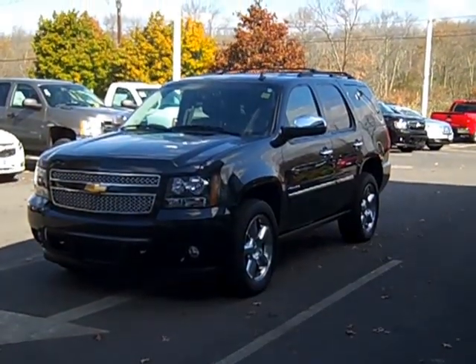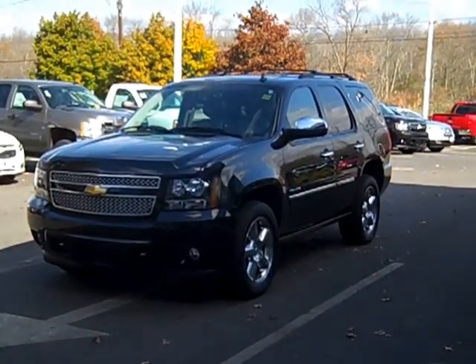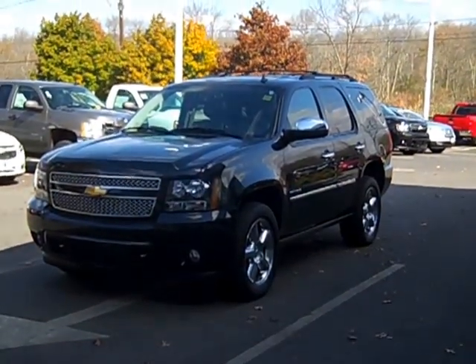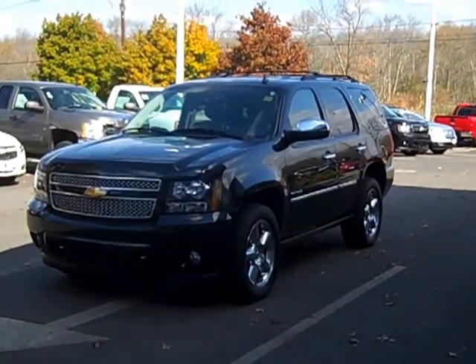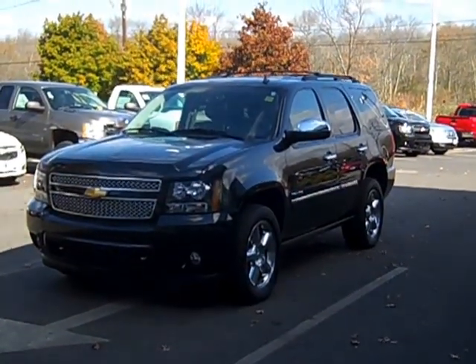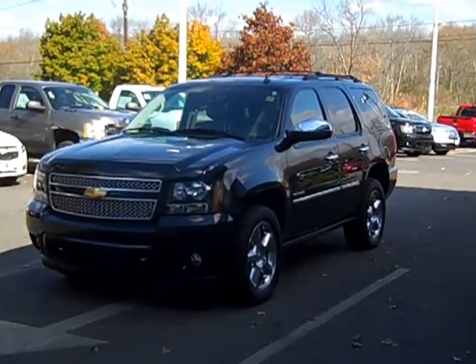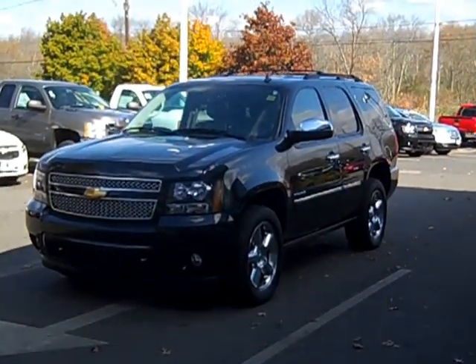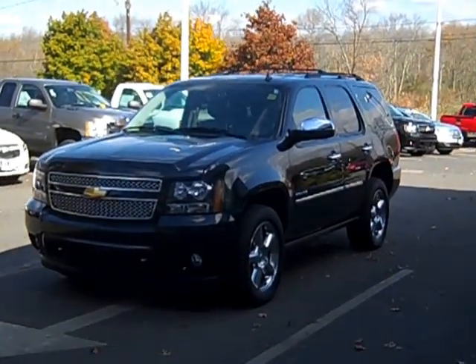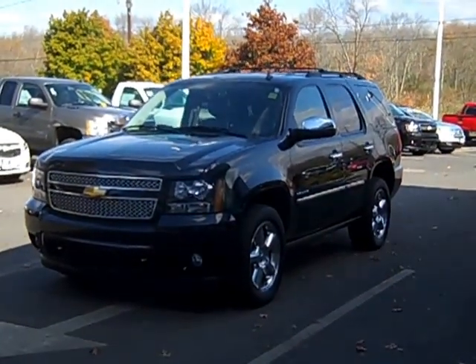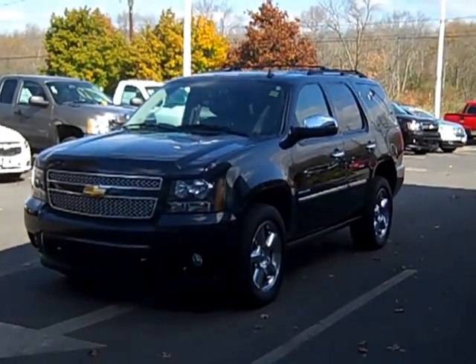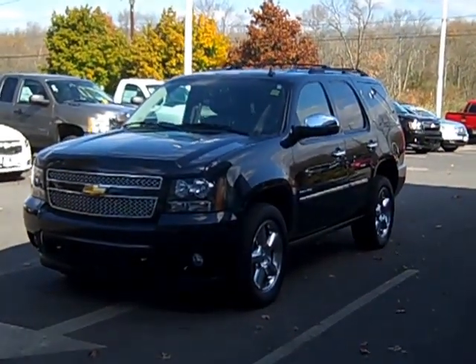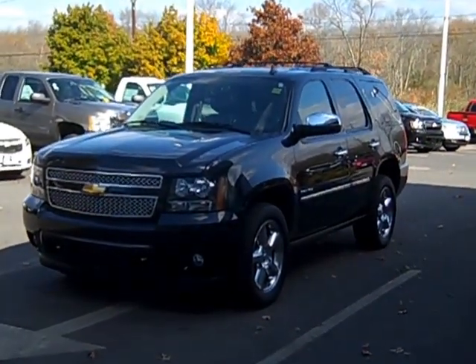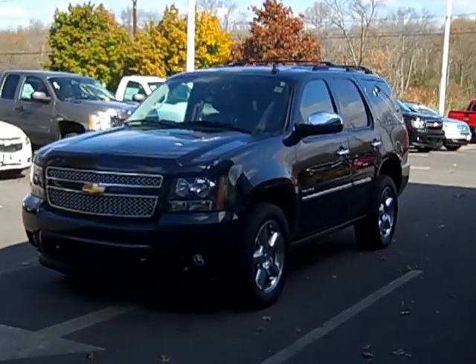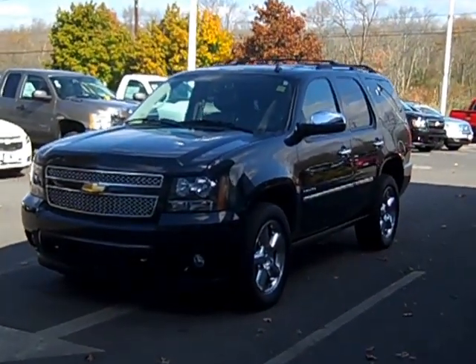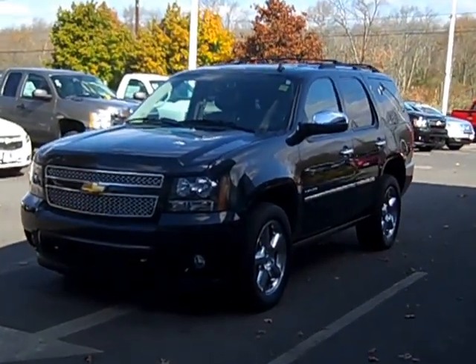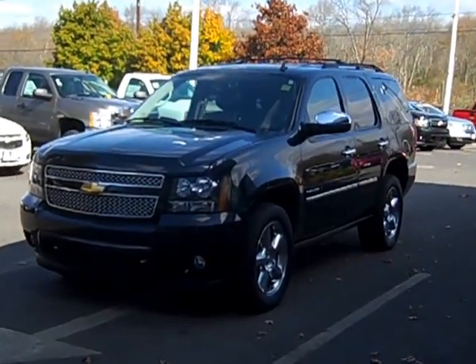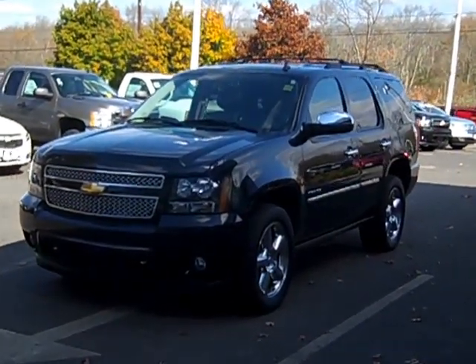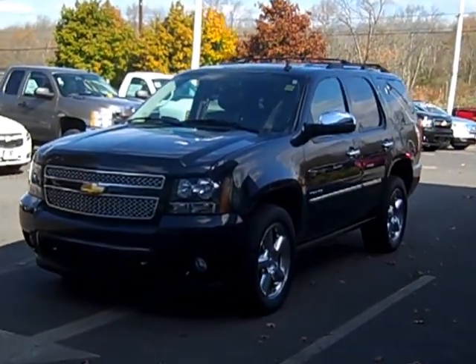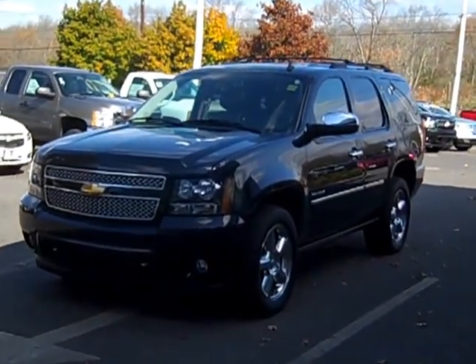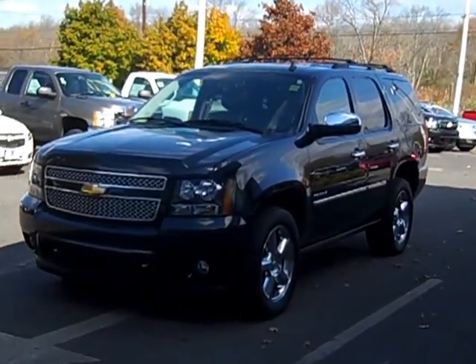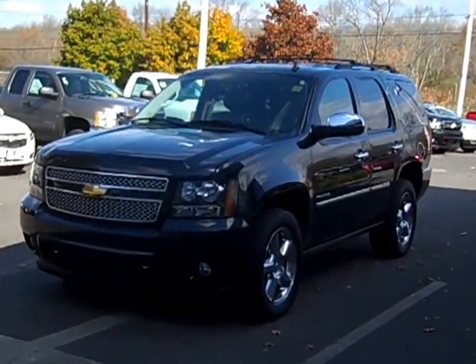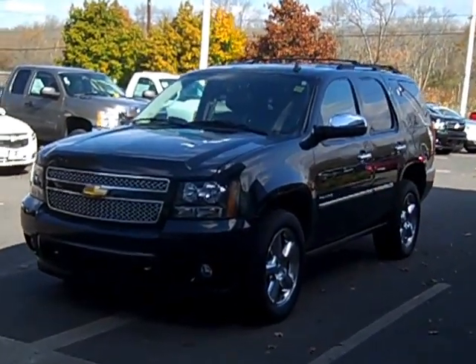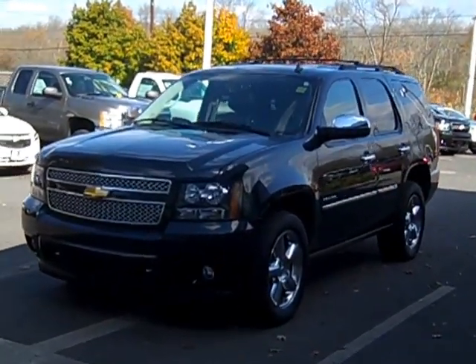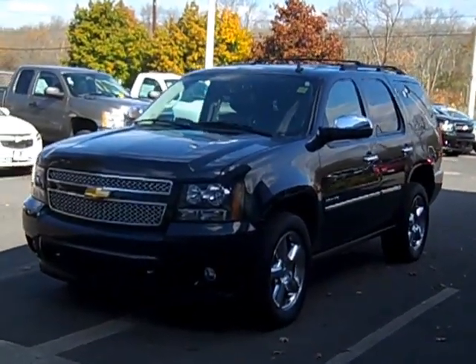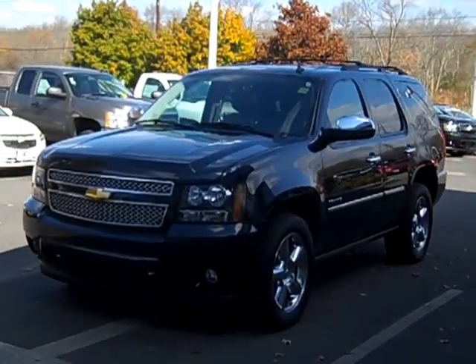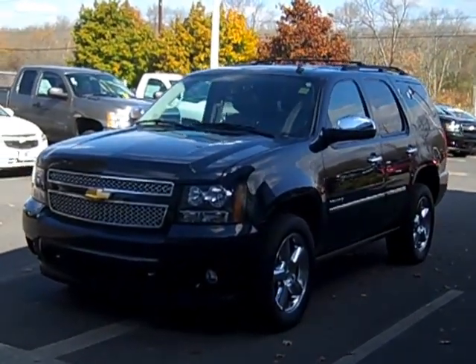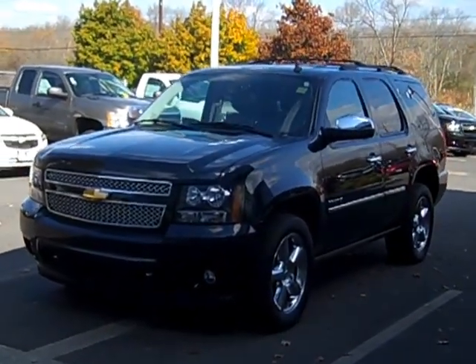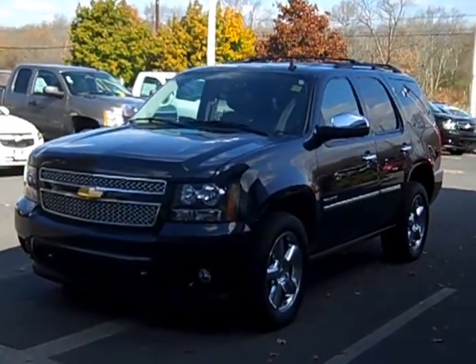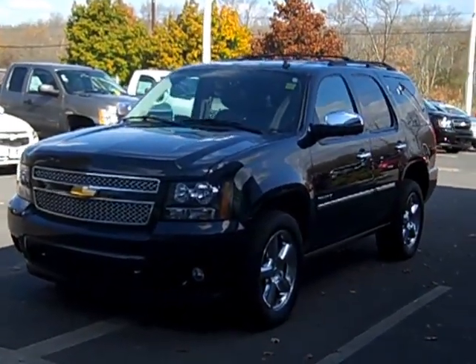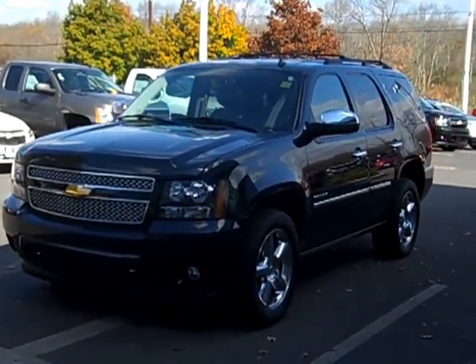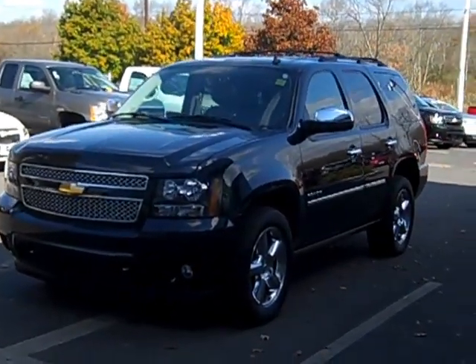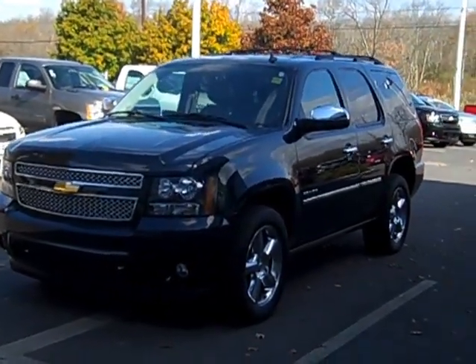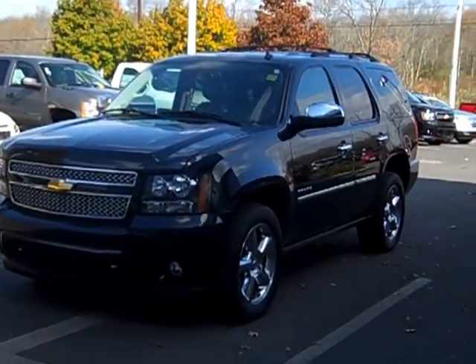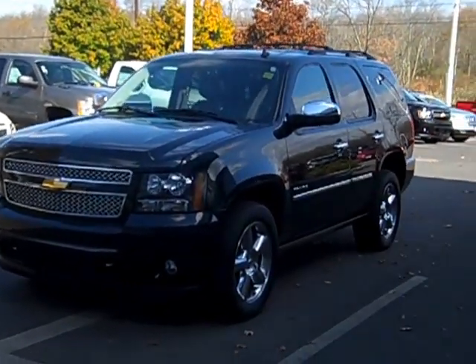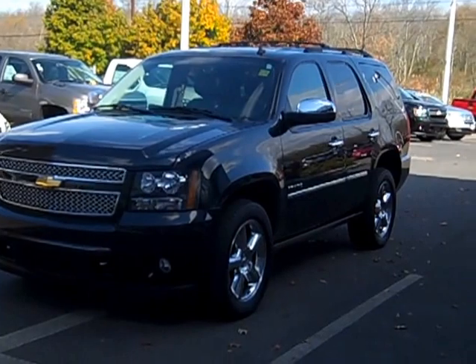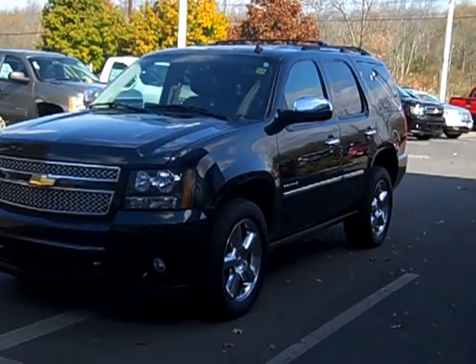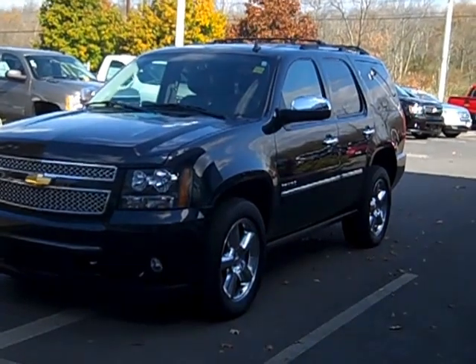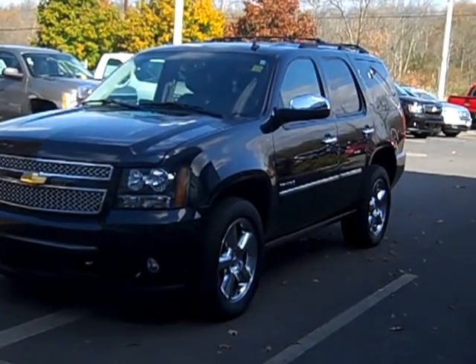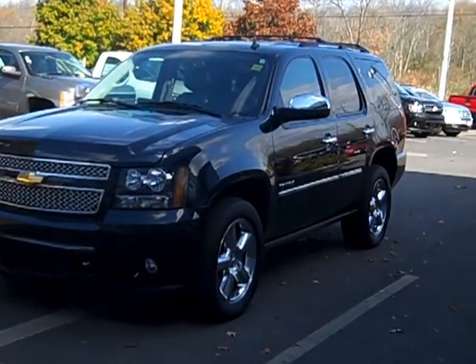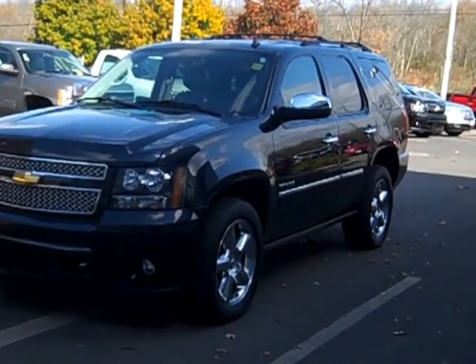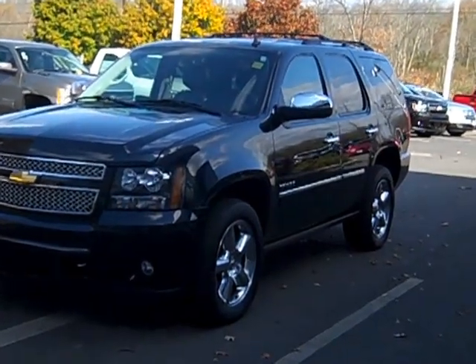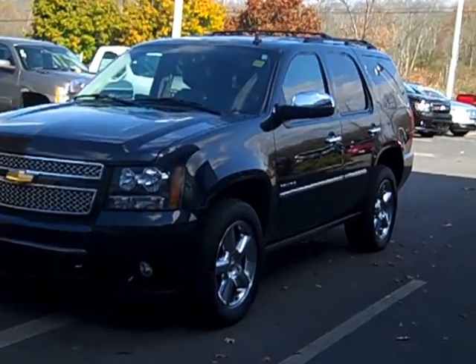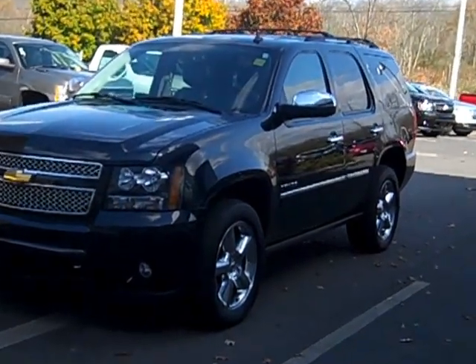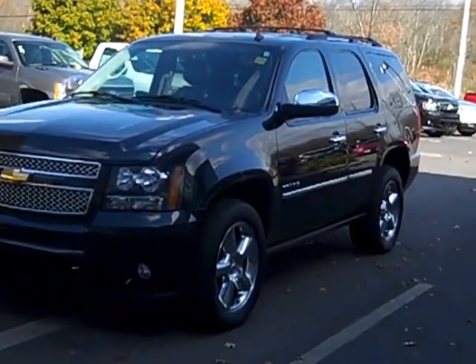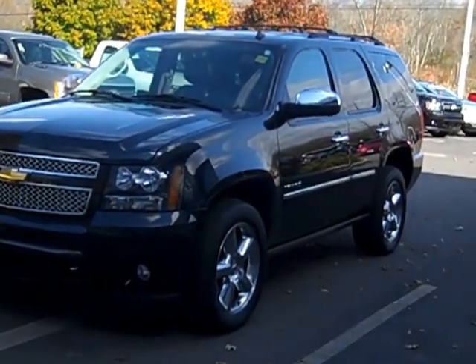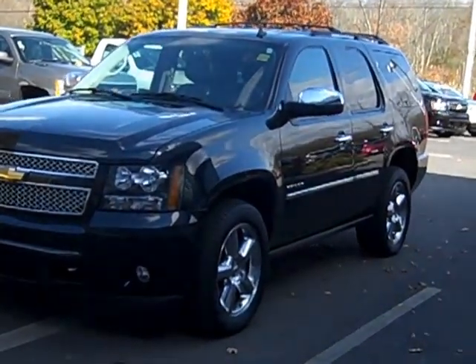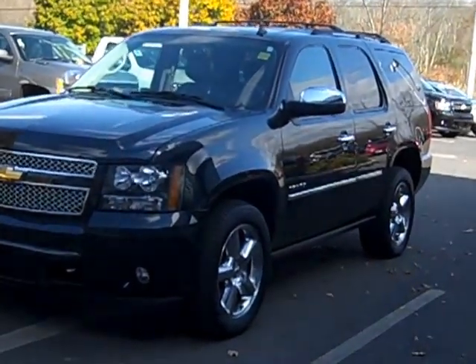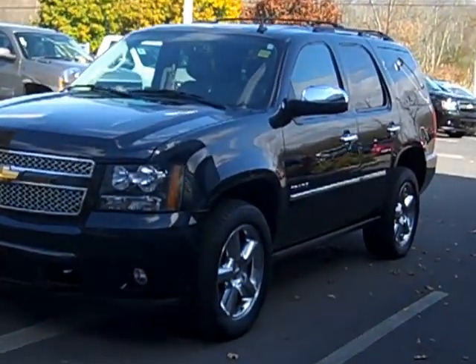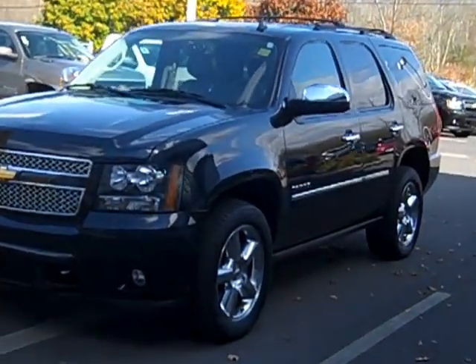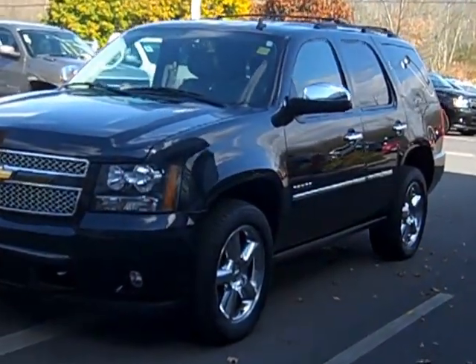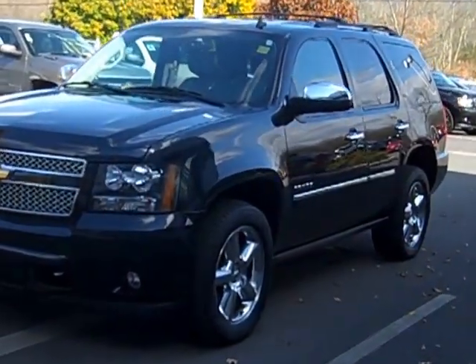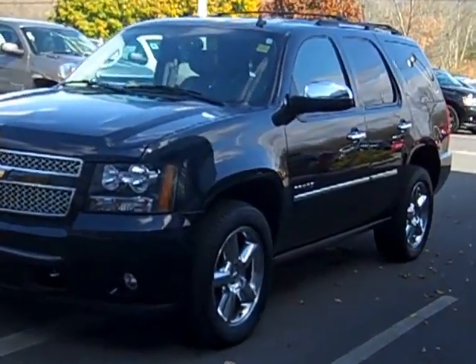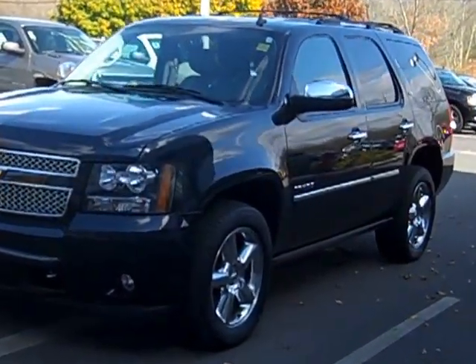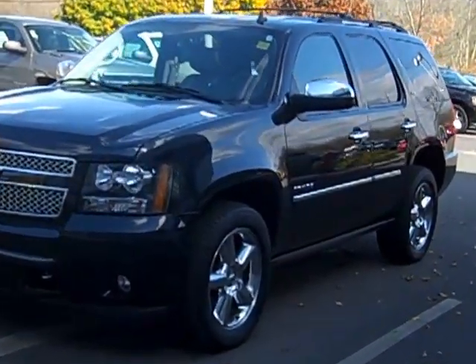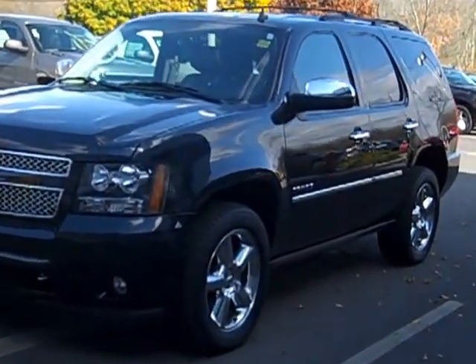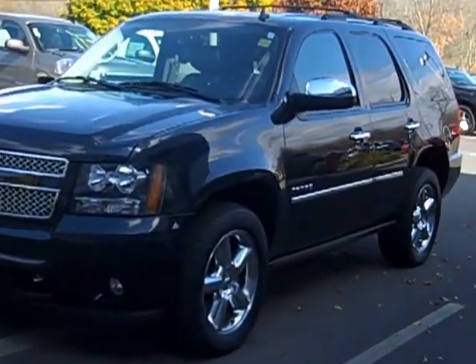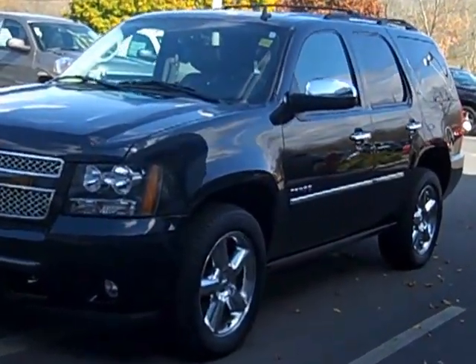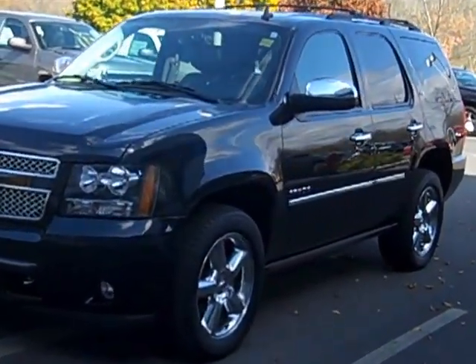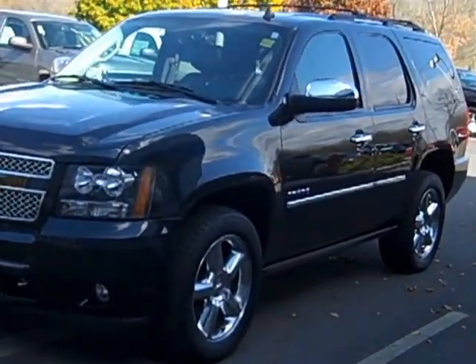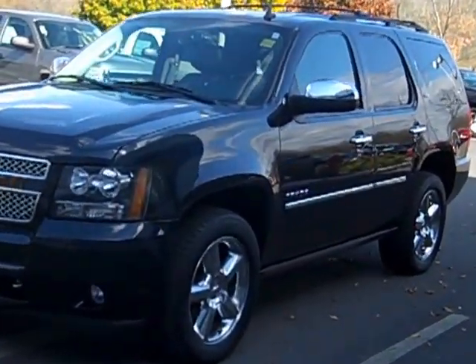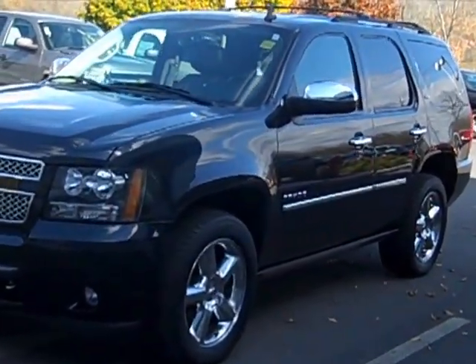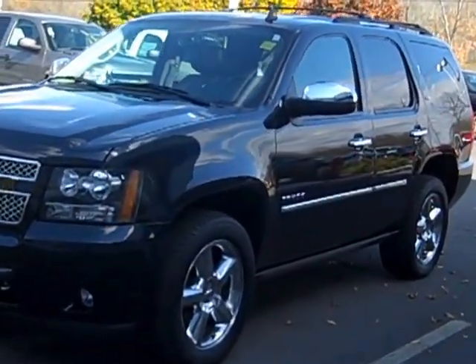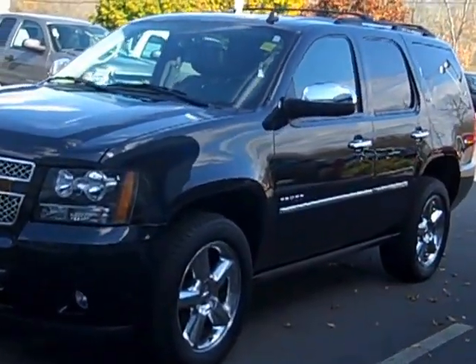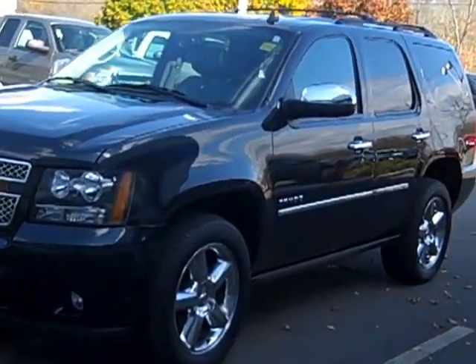Hi, Mike Rice here with Clay Chevrolet. I have your 2011 Chevy Tahoe. The car is in excellent condition.